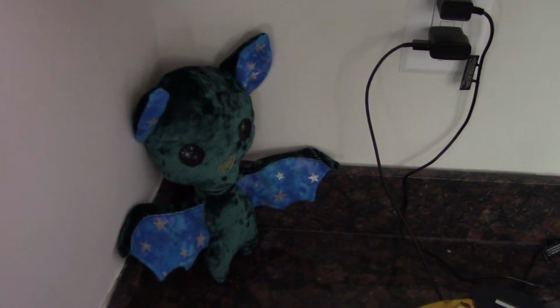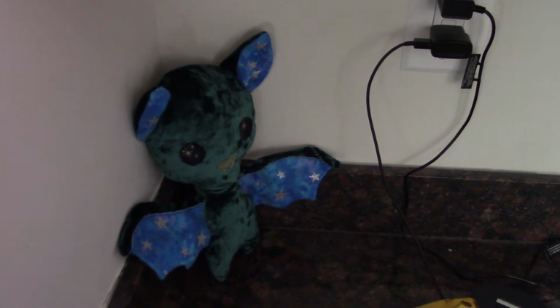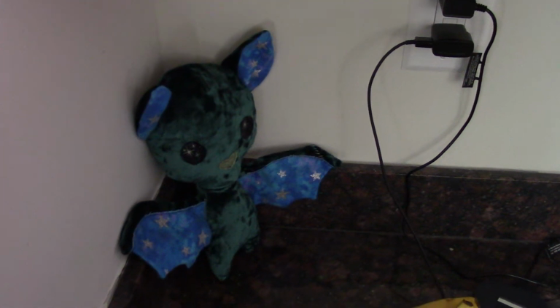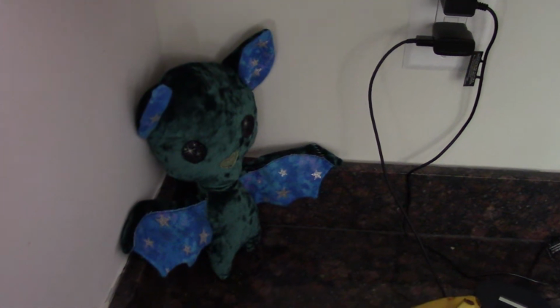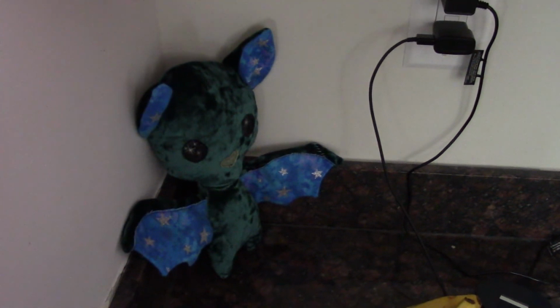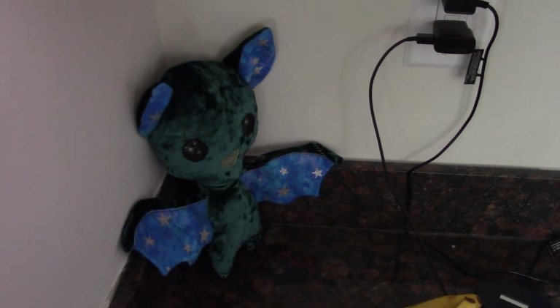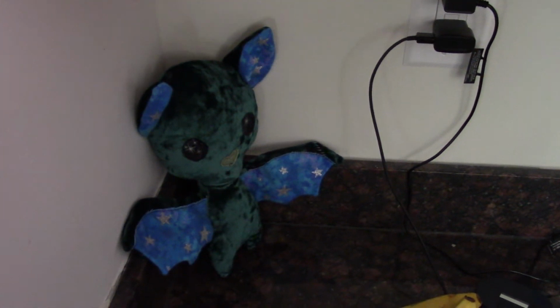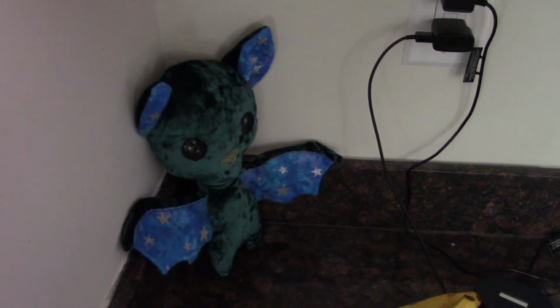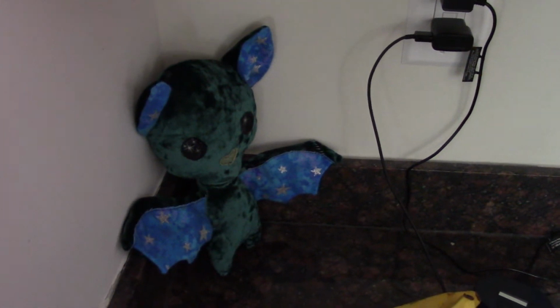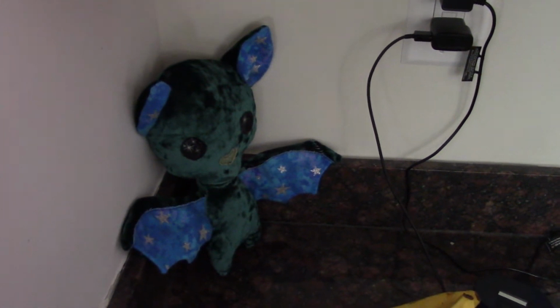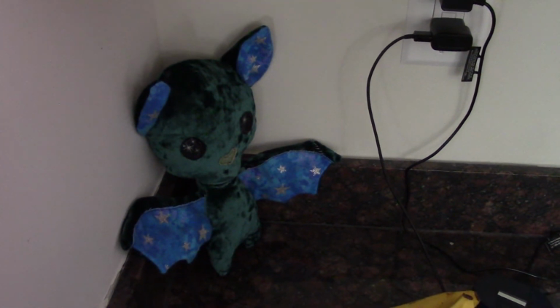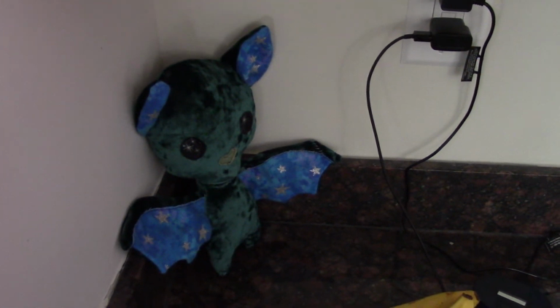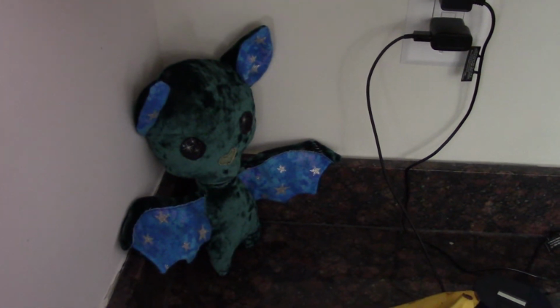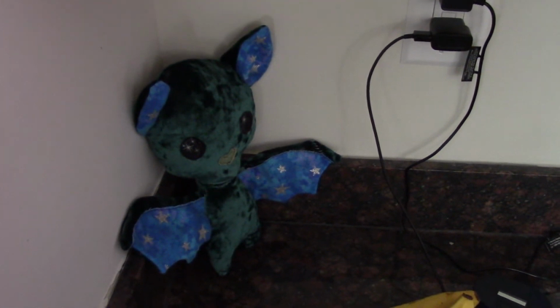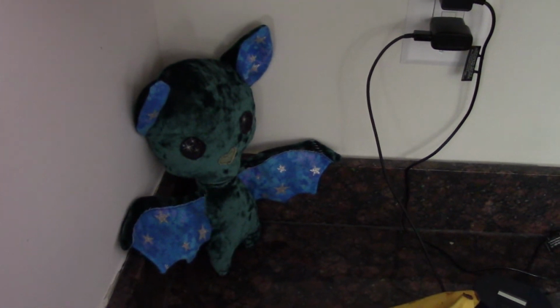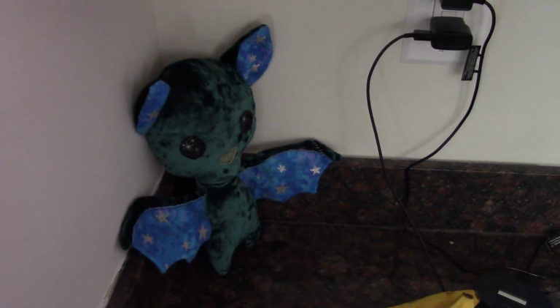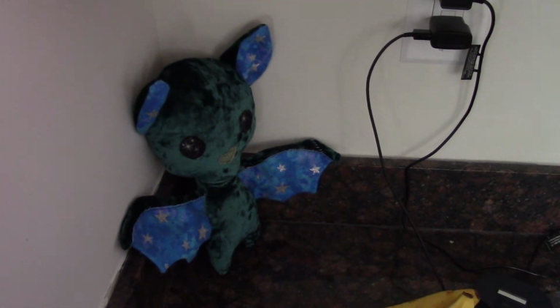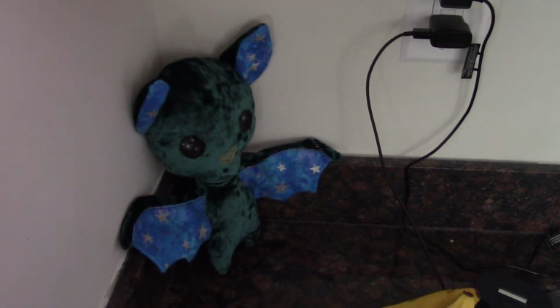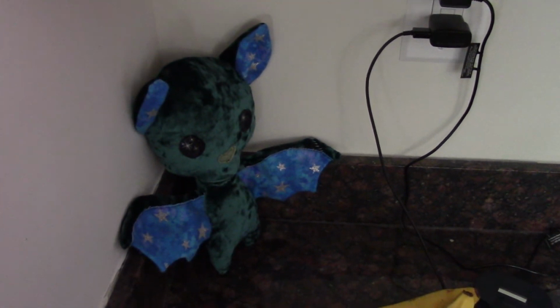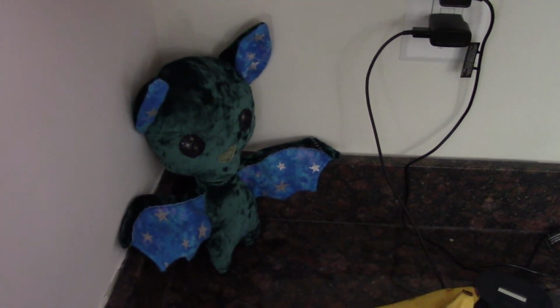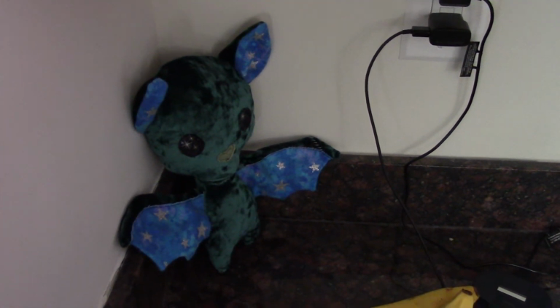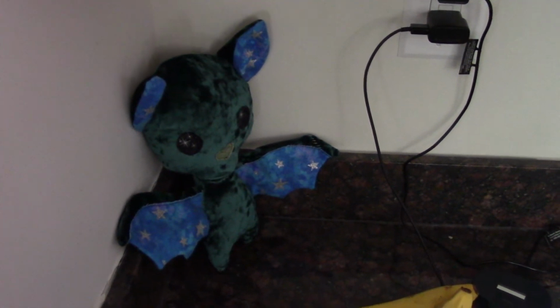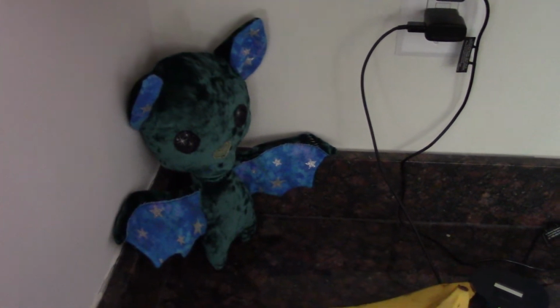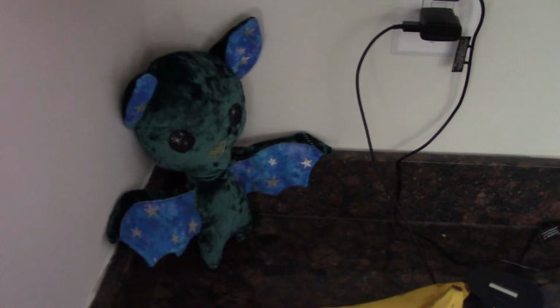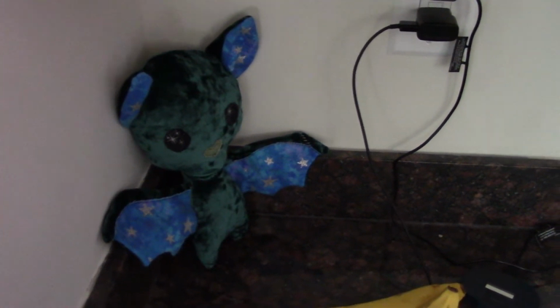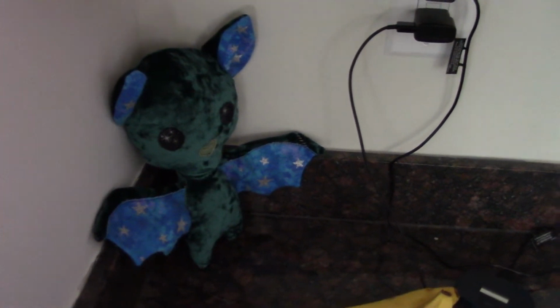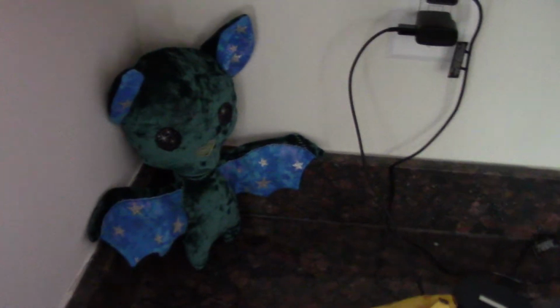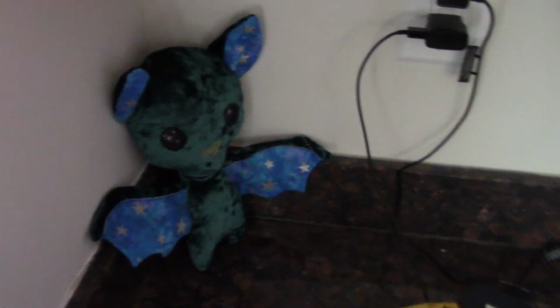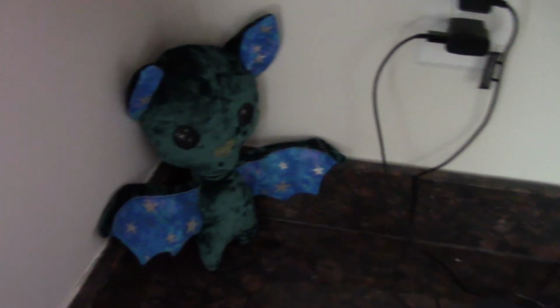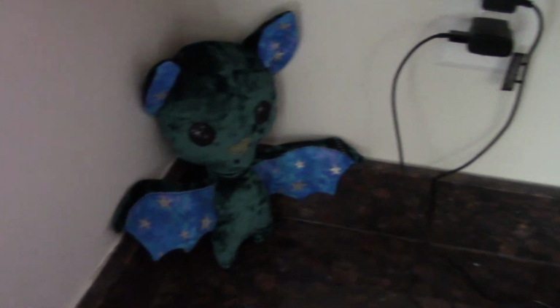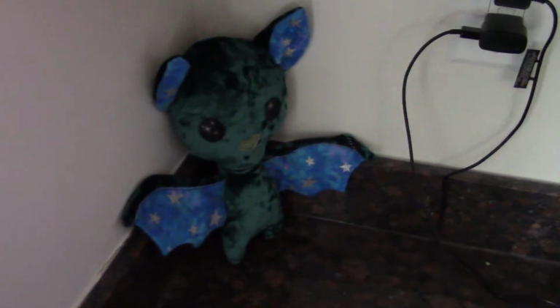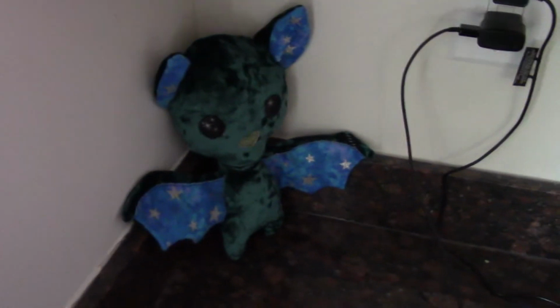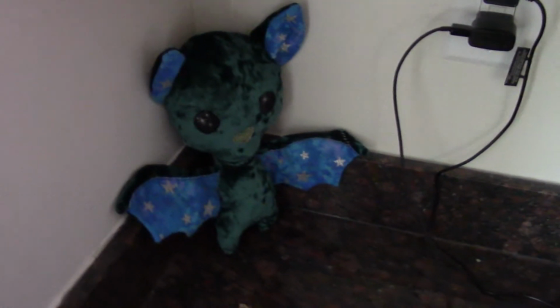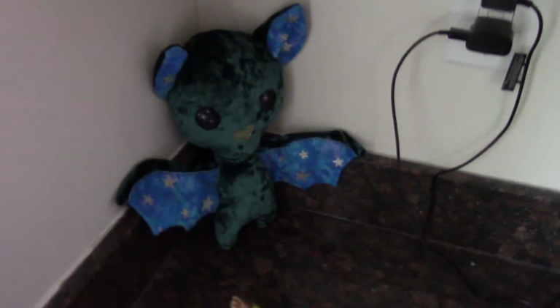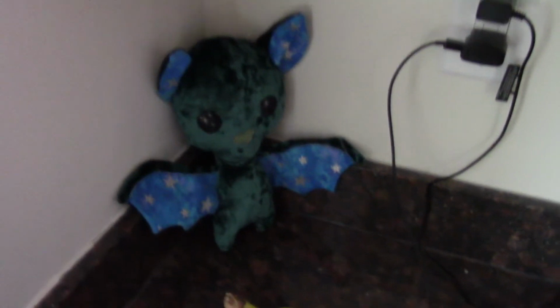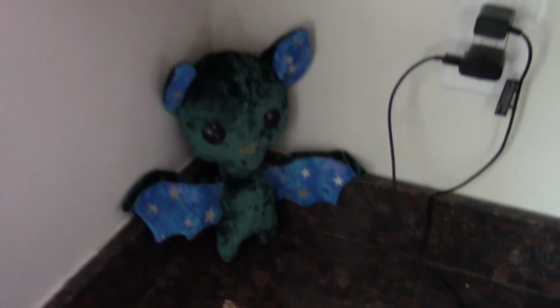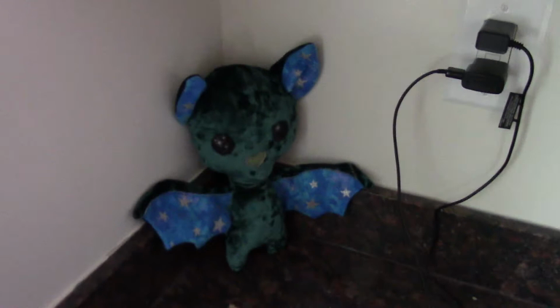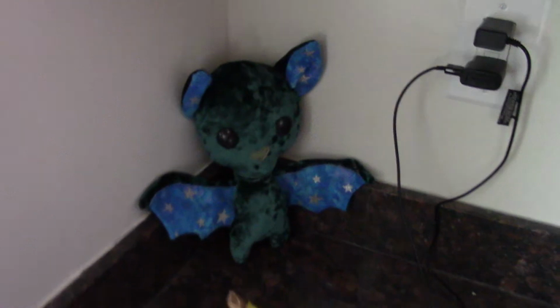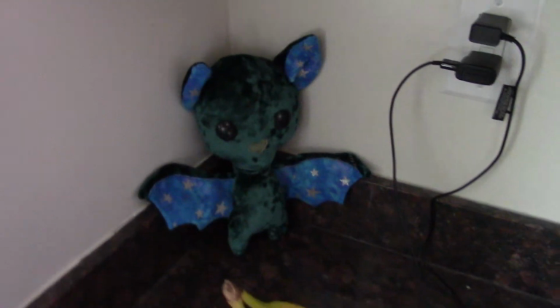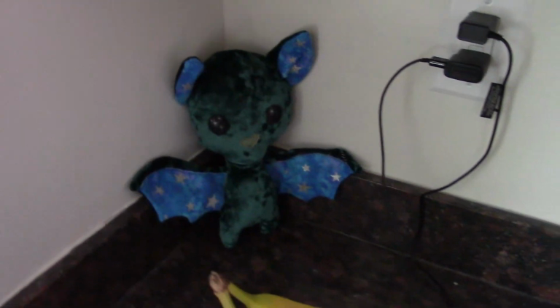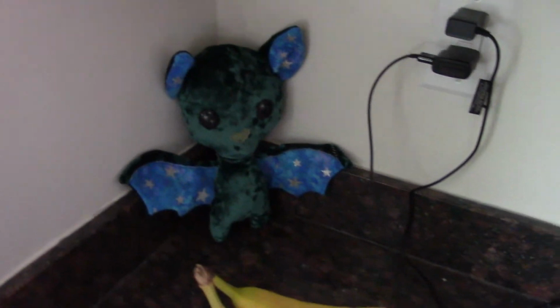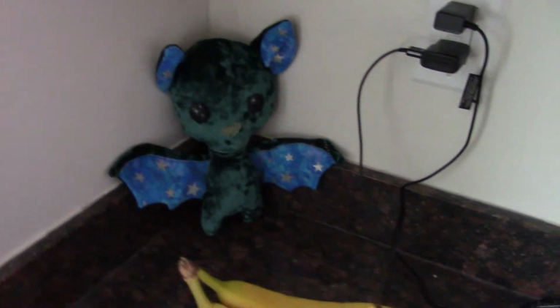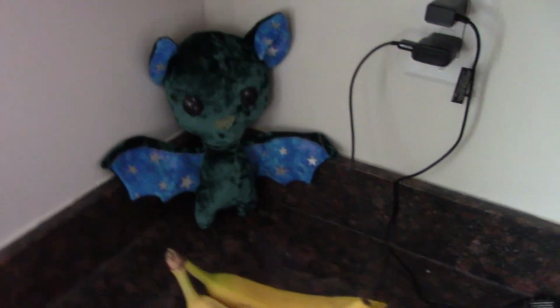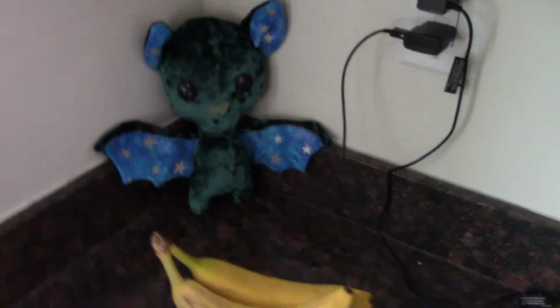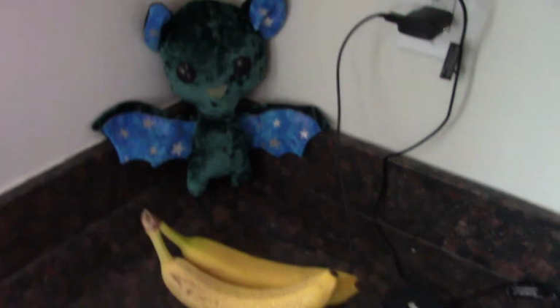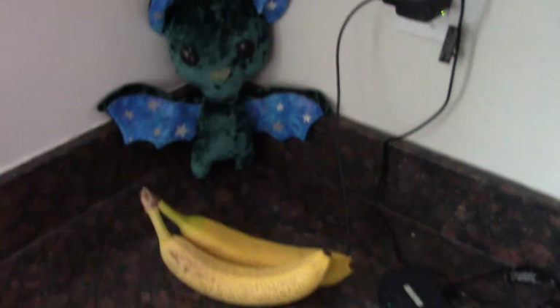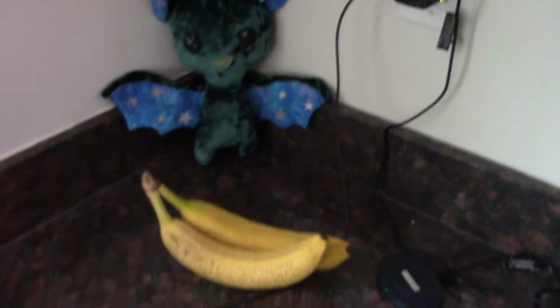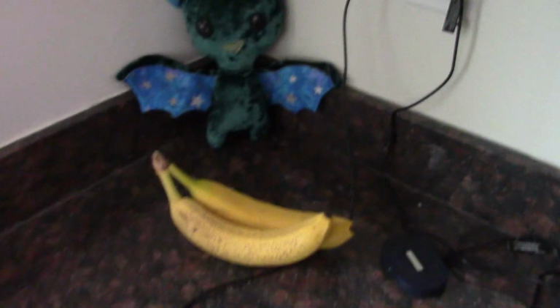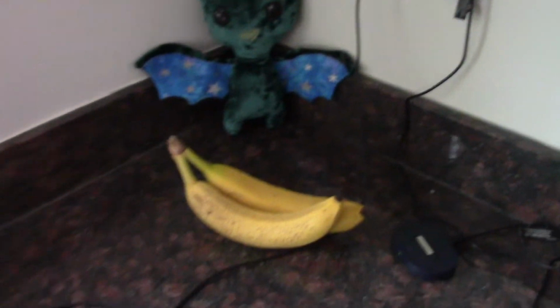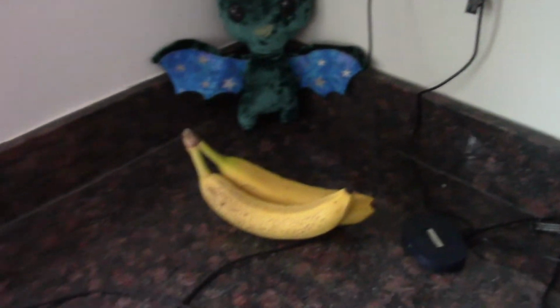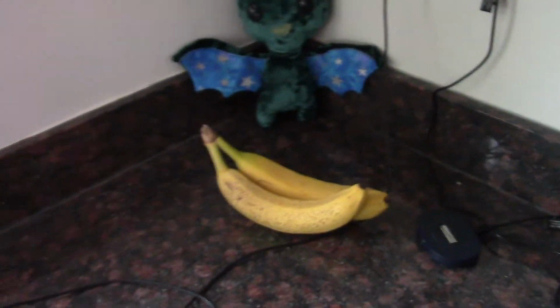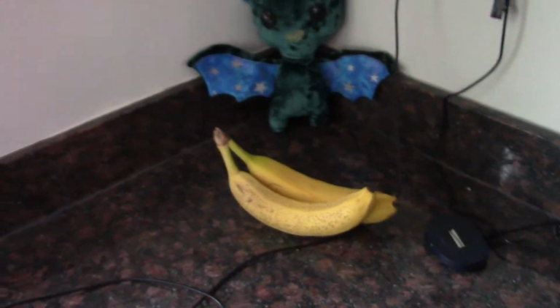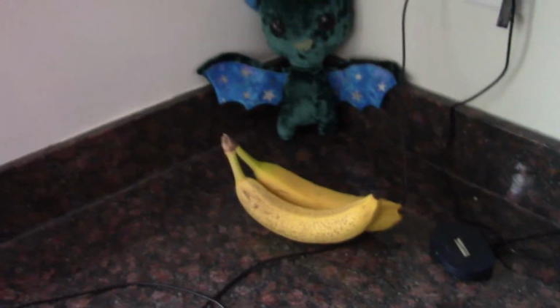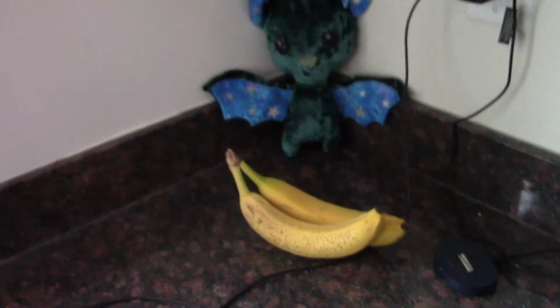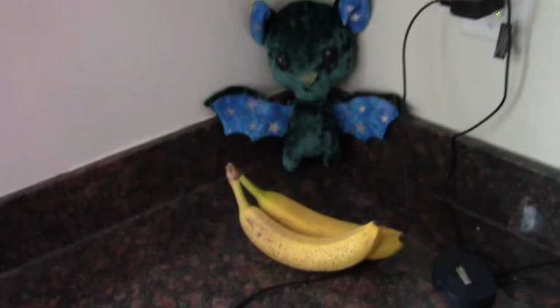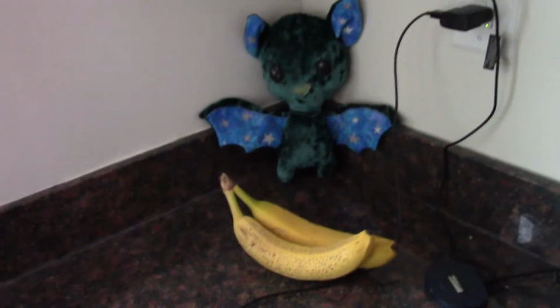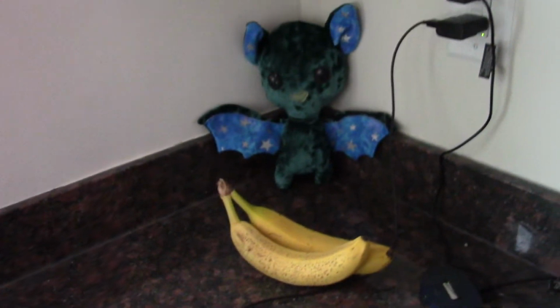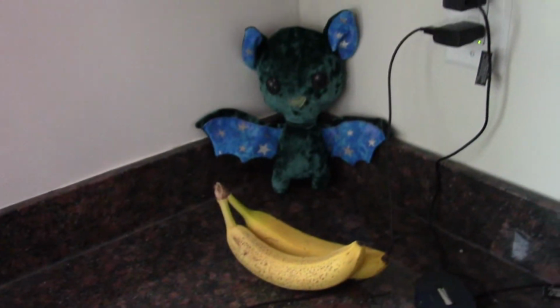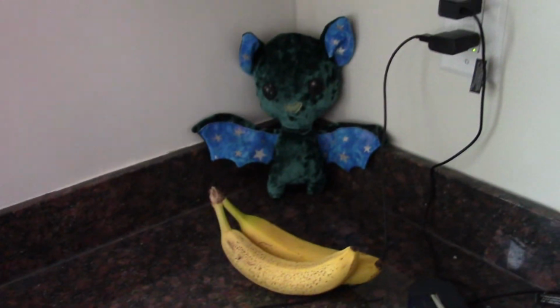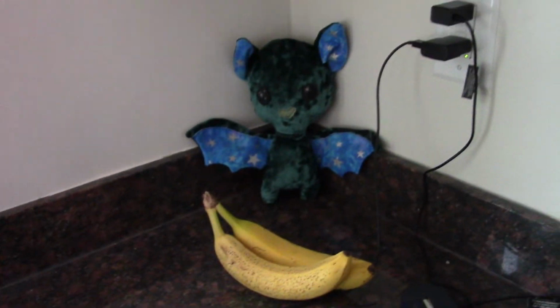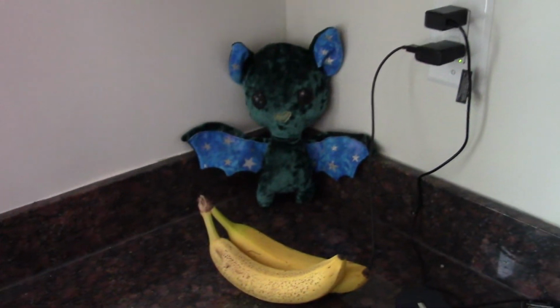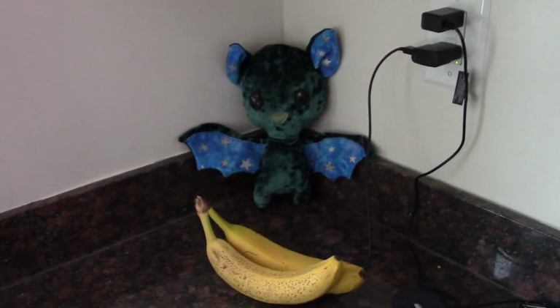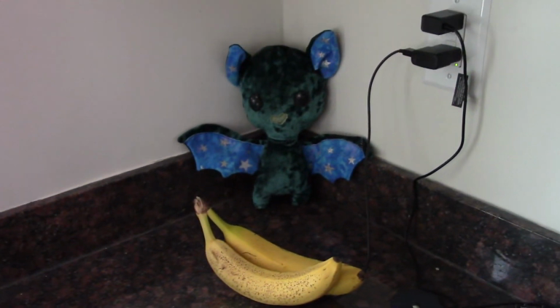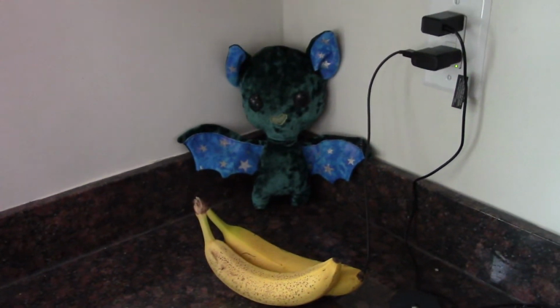So here's my sewing room tour, starting with my little bat who resides in the kitchen because he's a fruit bat. He likes being near the bananas.